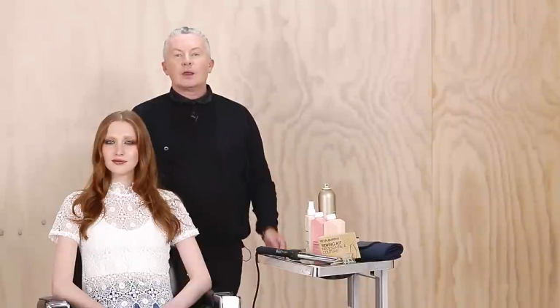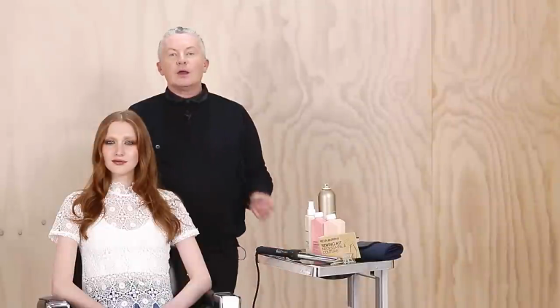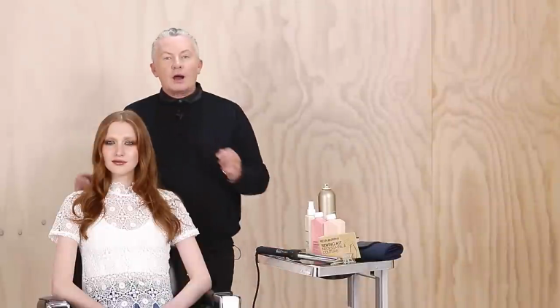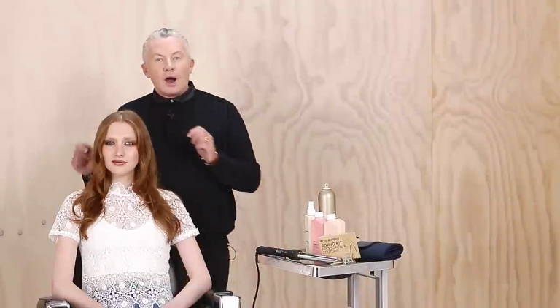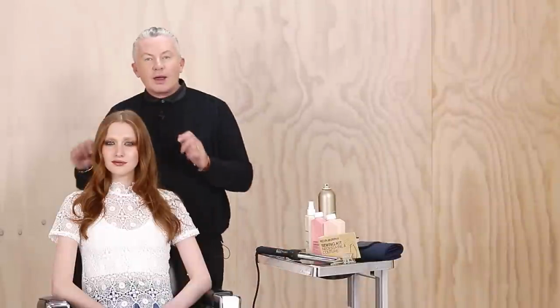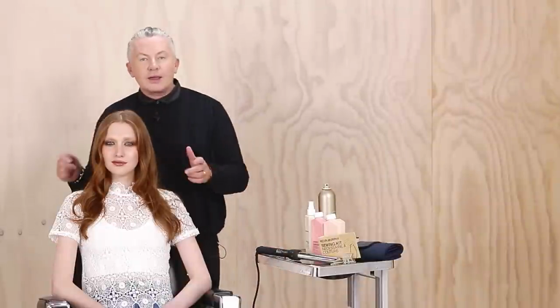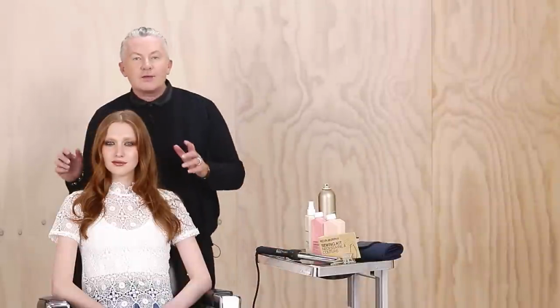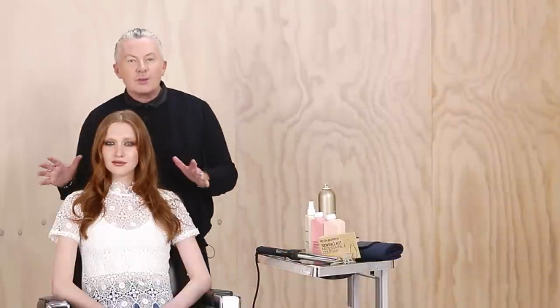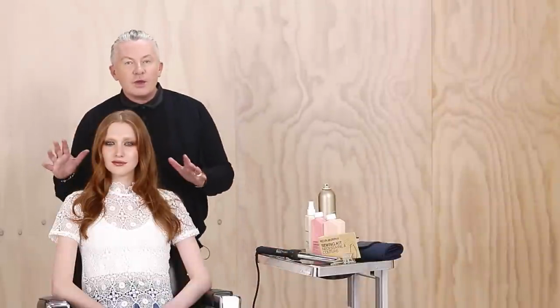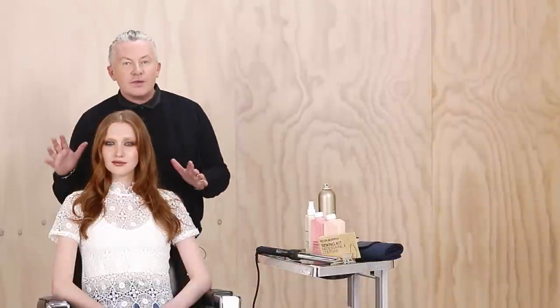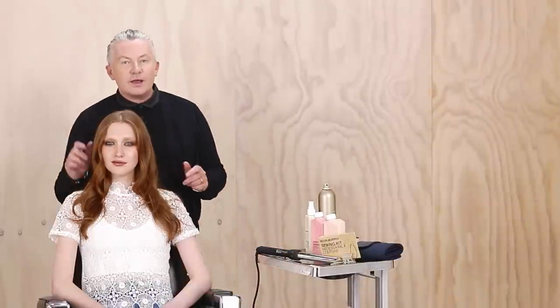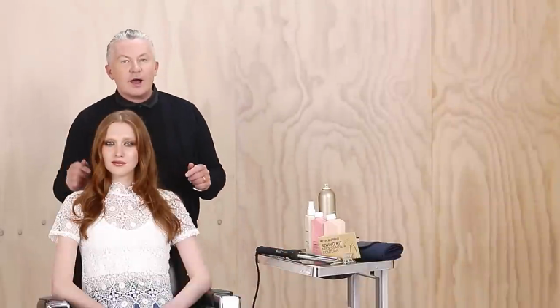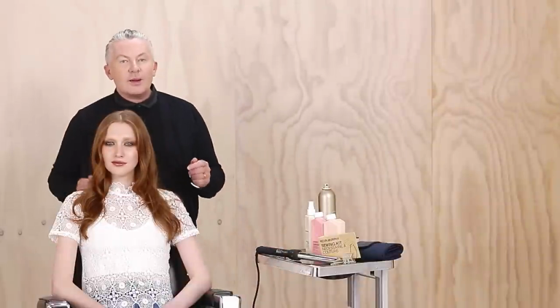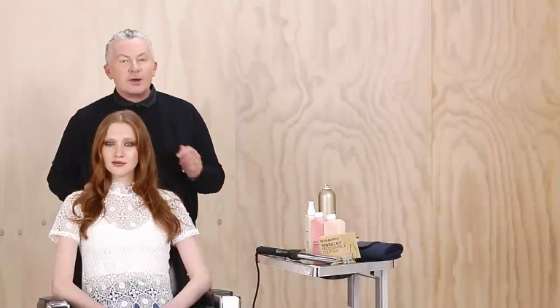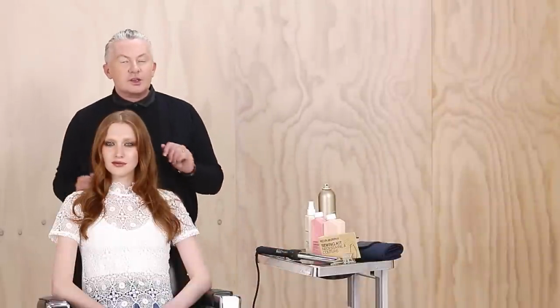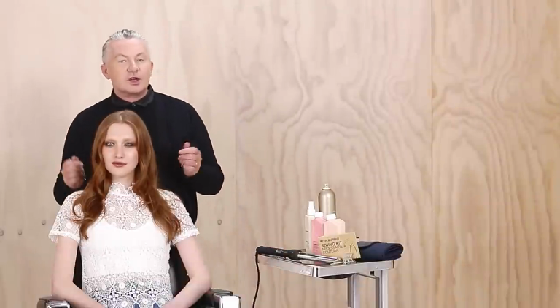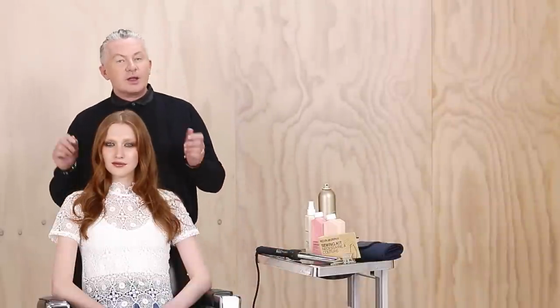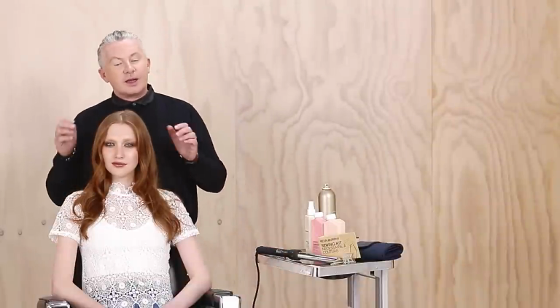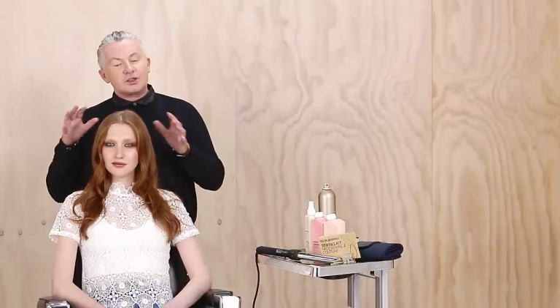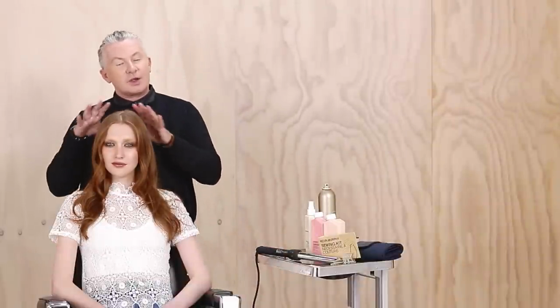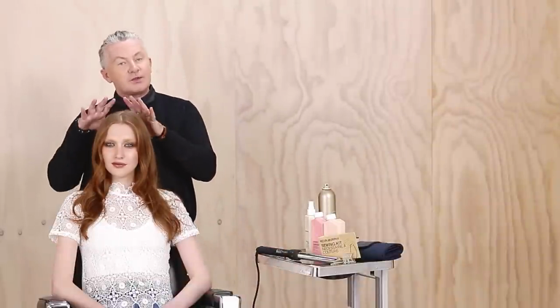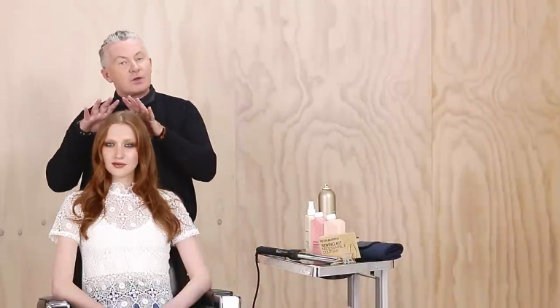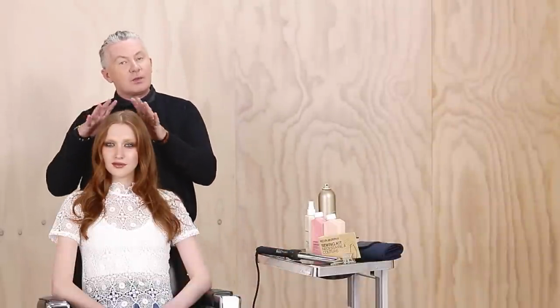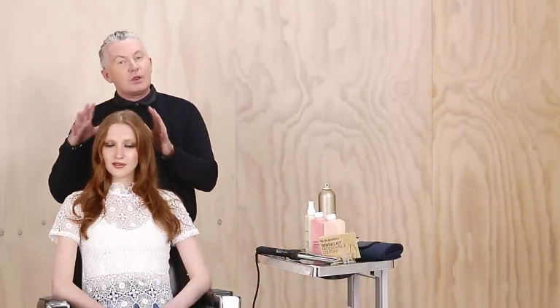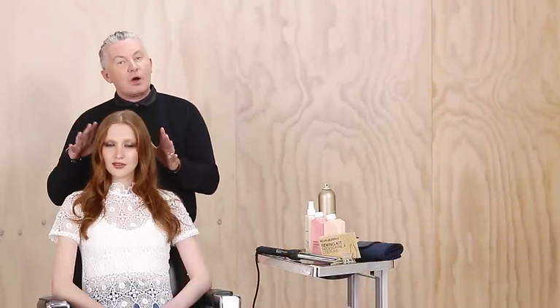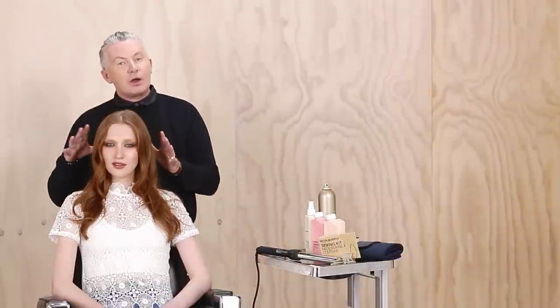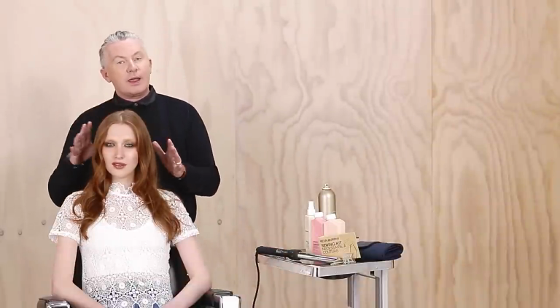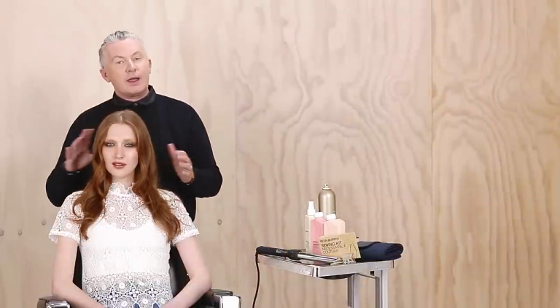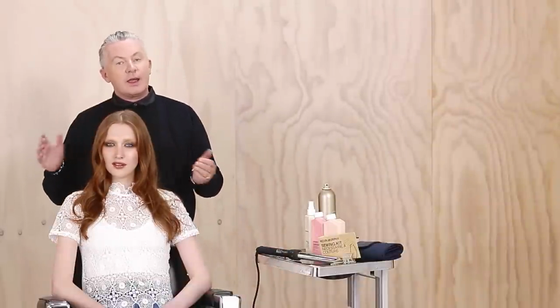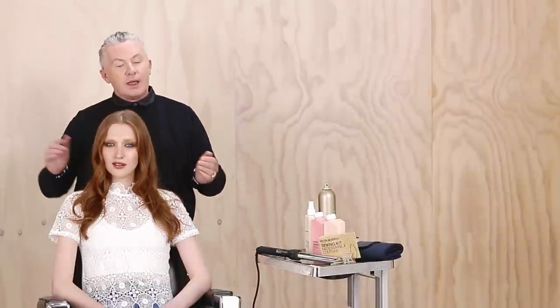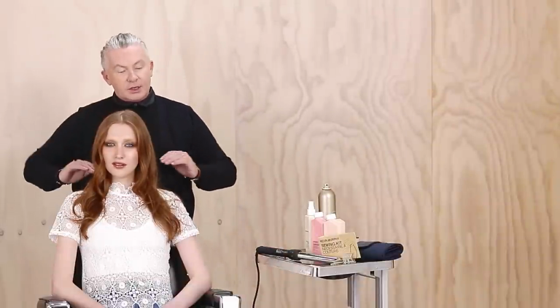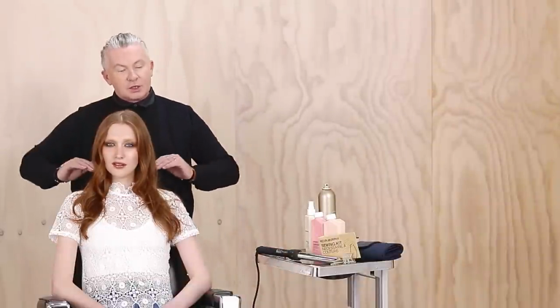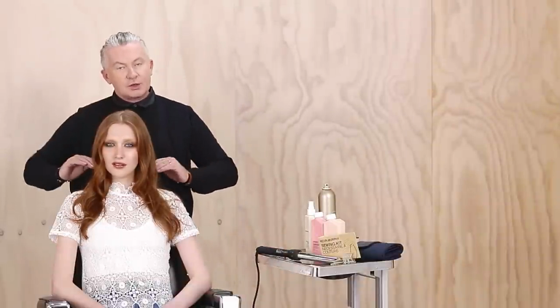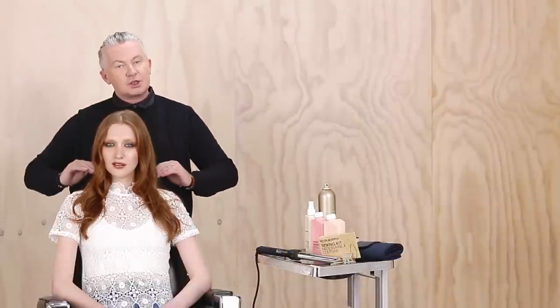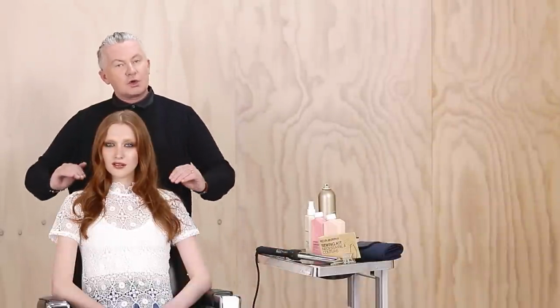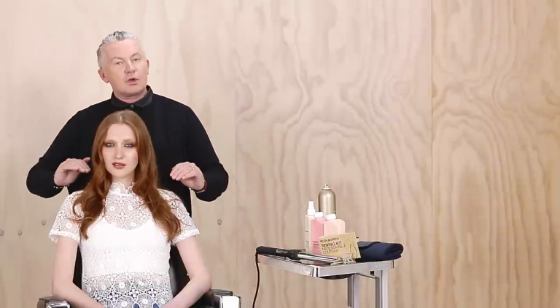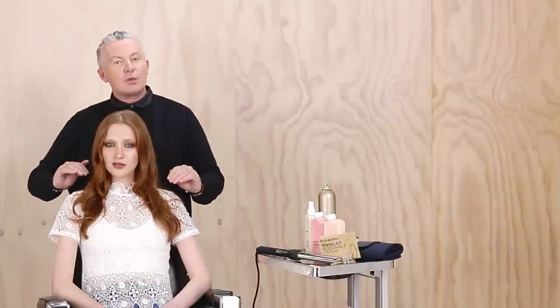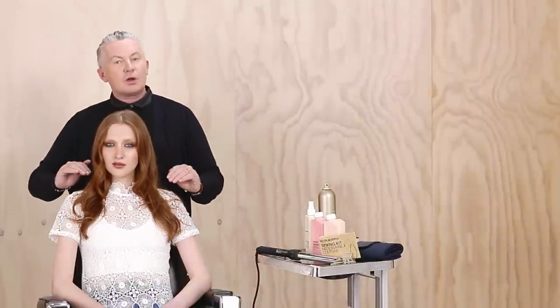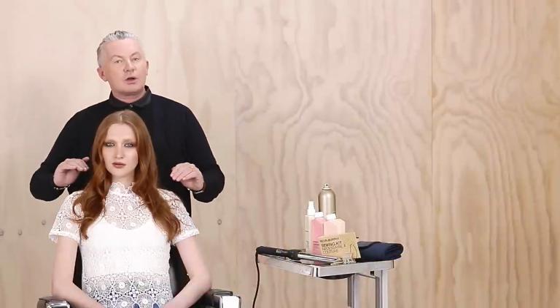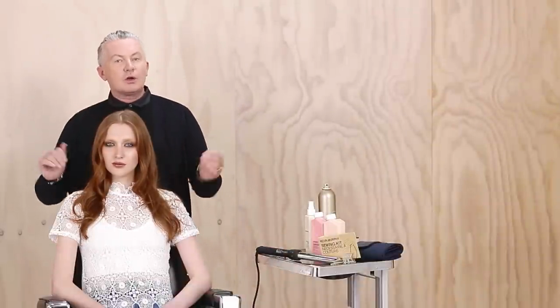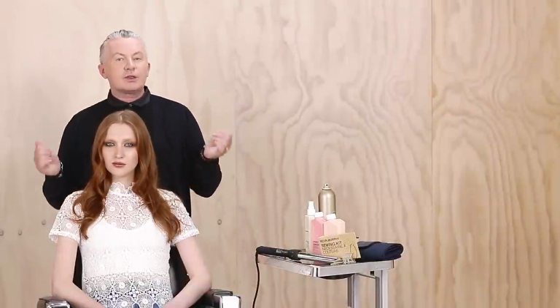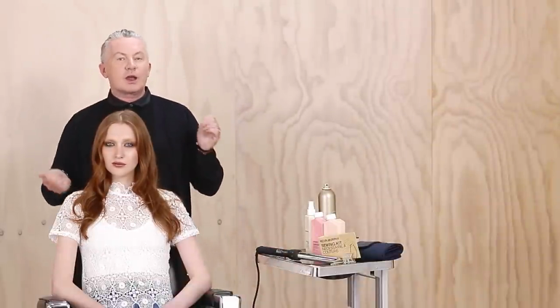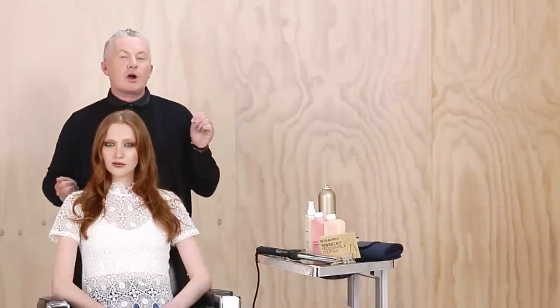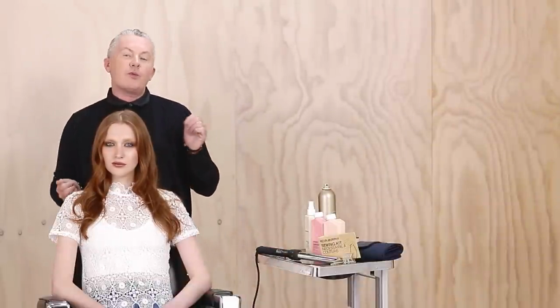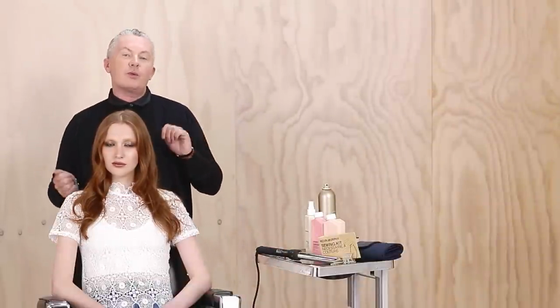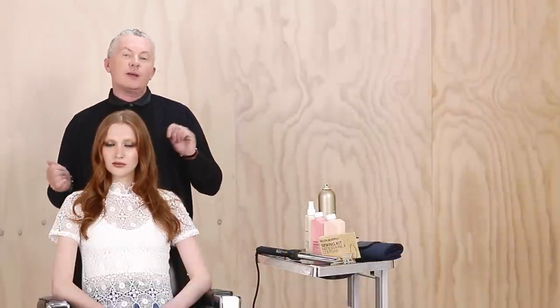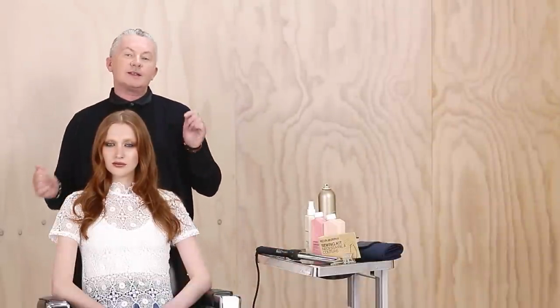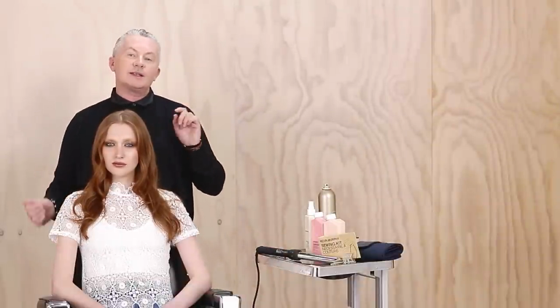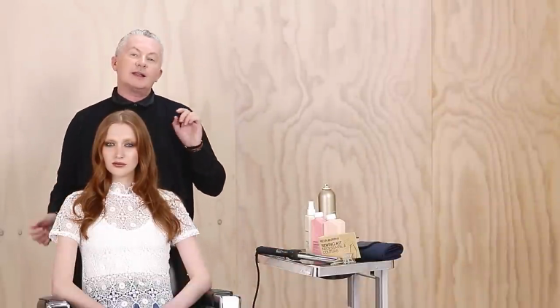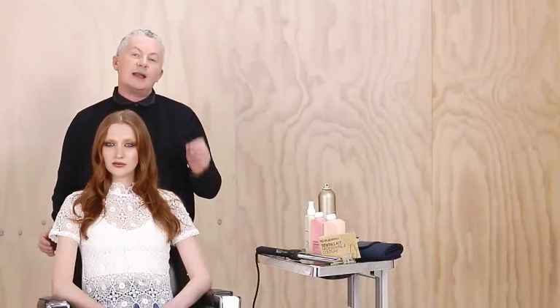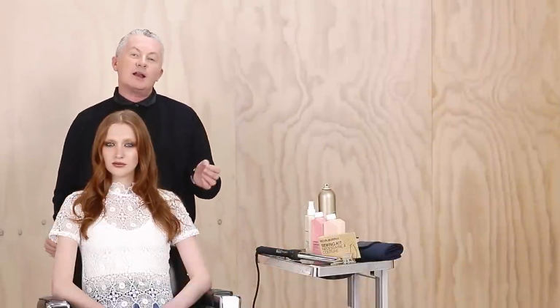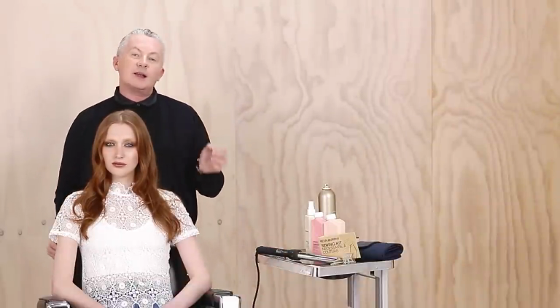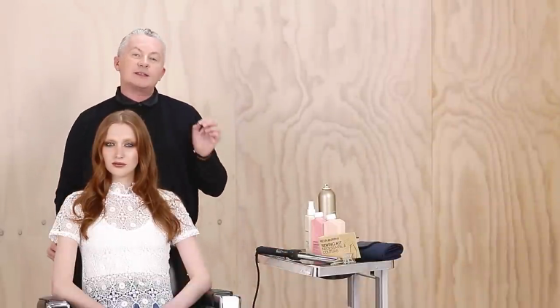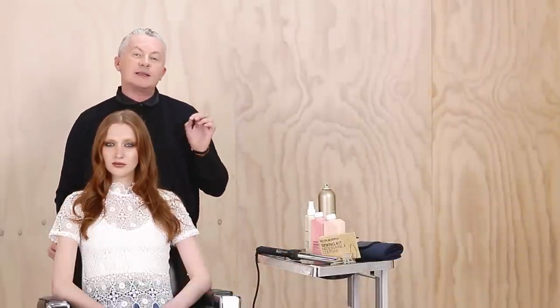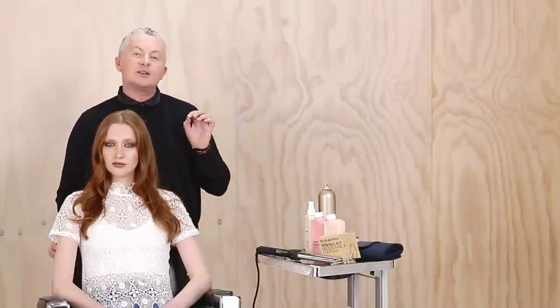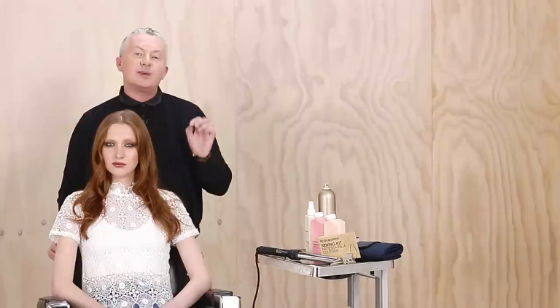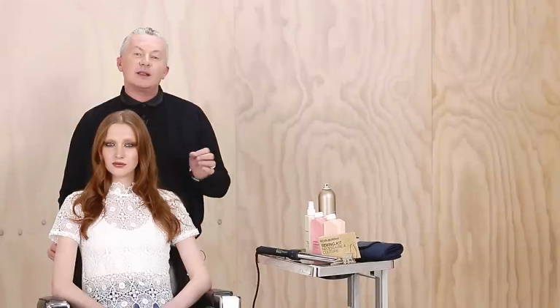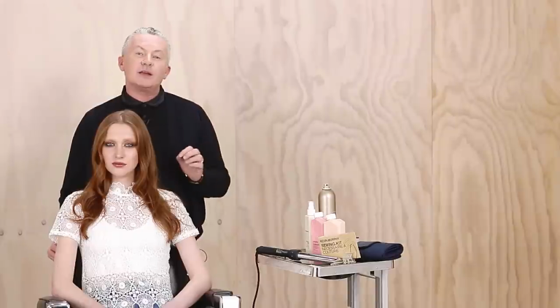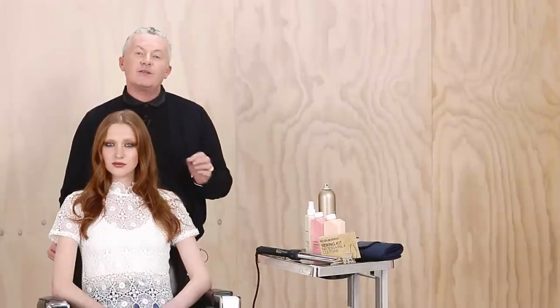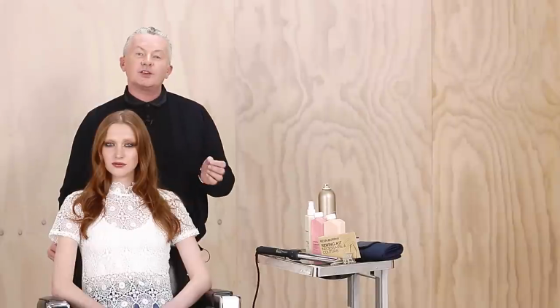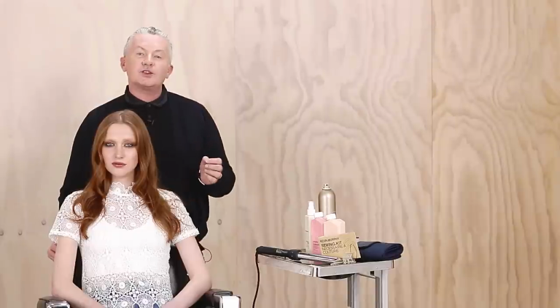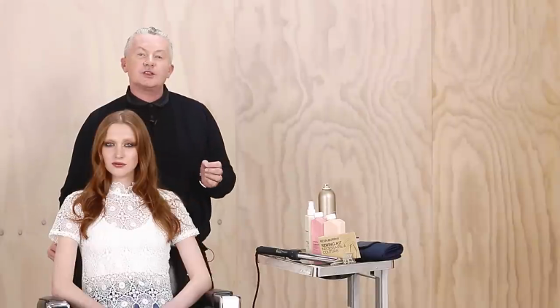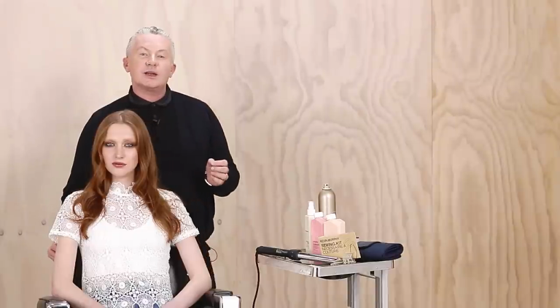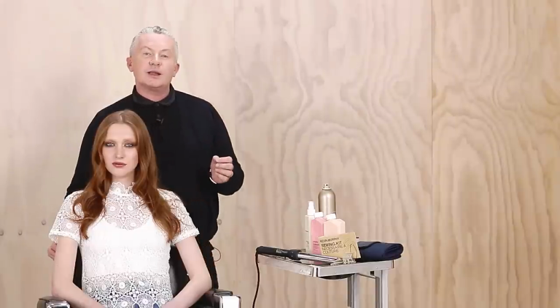Hi, Kevin Murphy here. I'm going to show you how to transform long hair into a short modern look that complements the ladylike sensibility of fashion today.